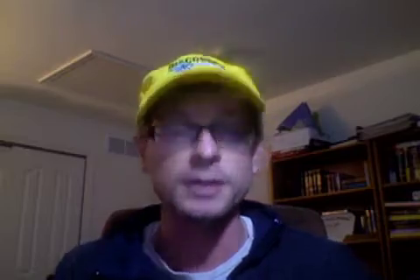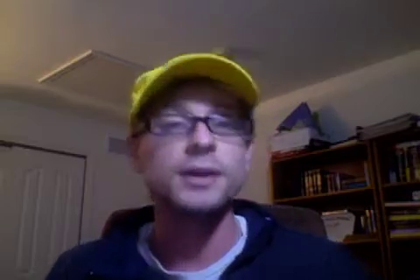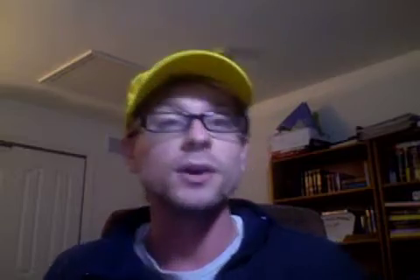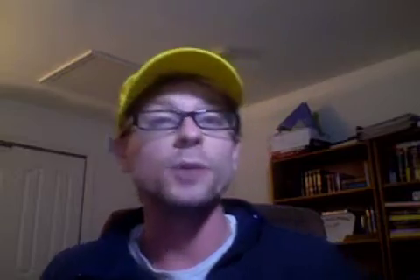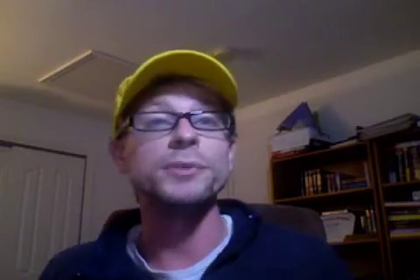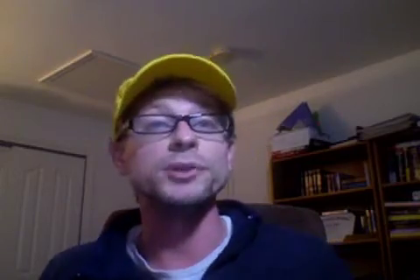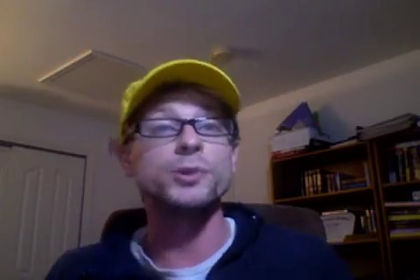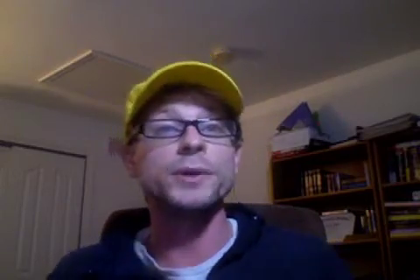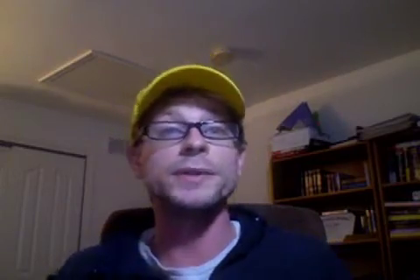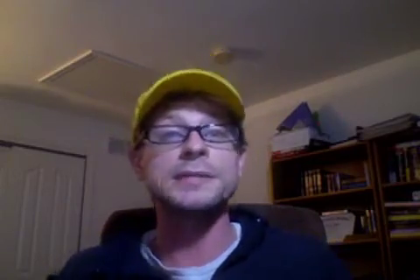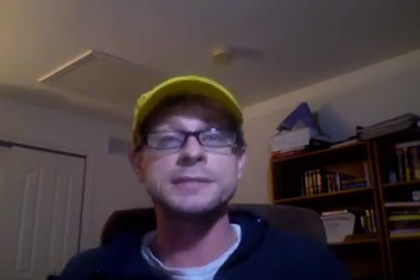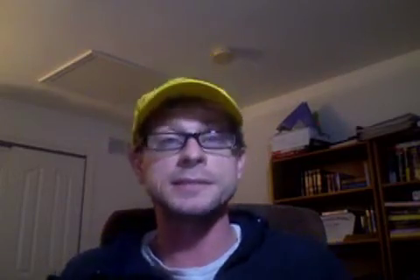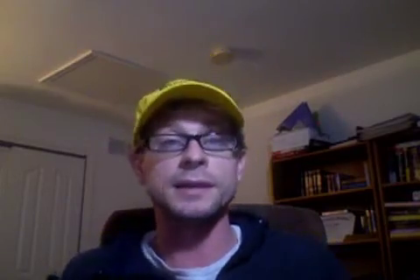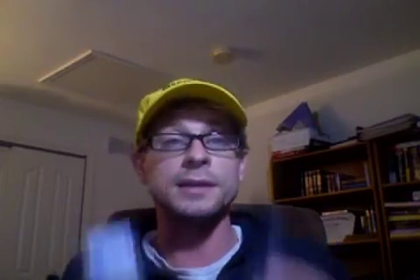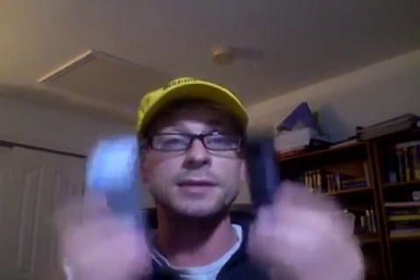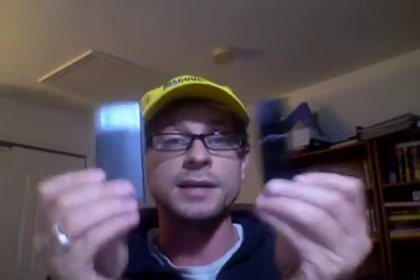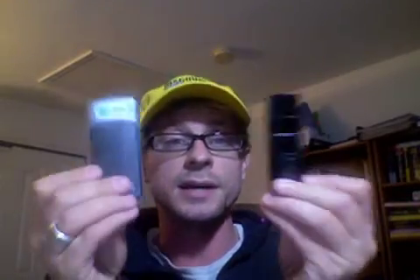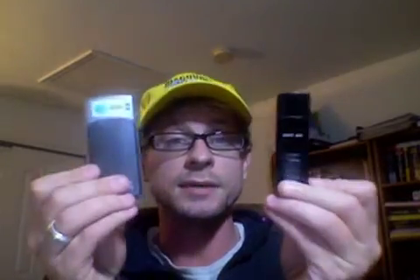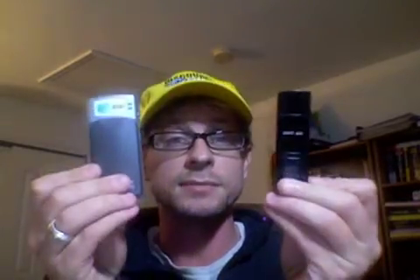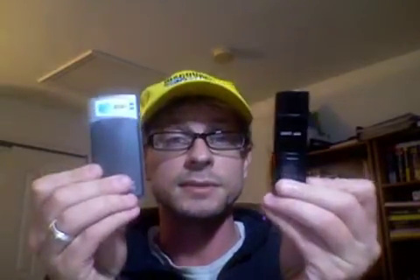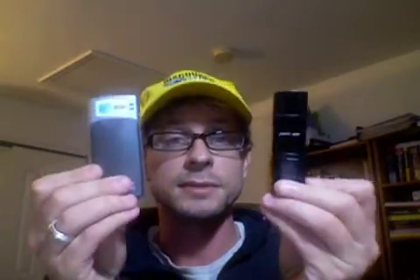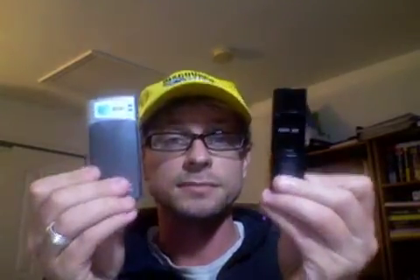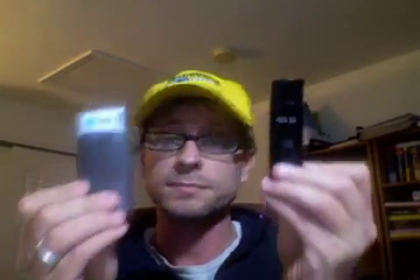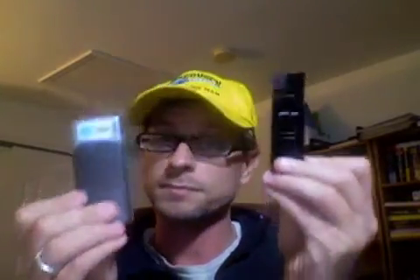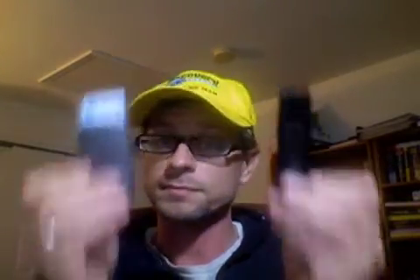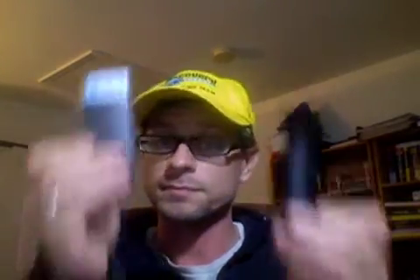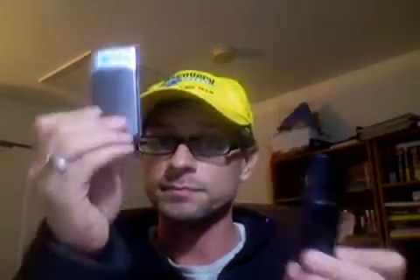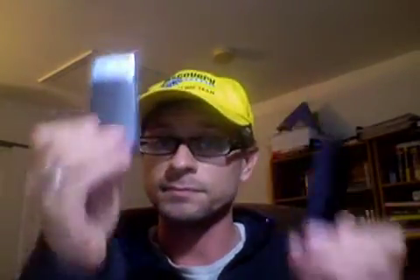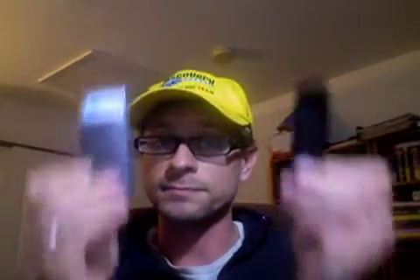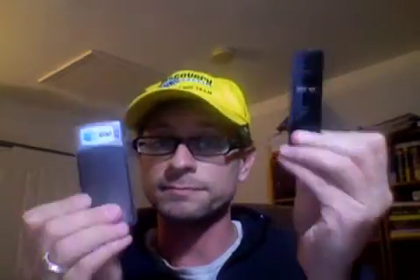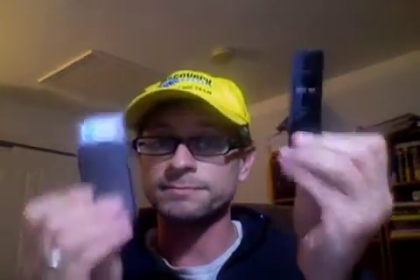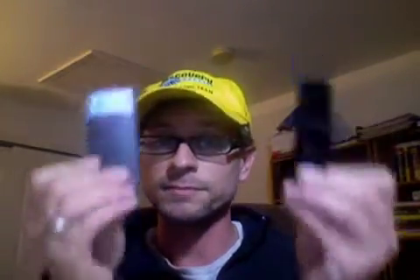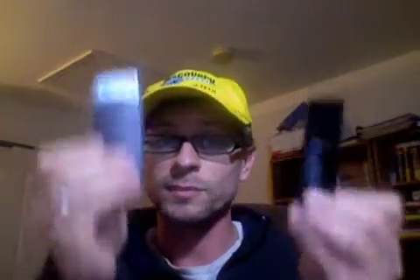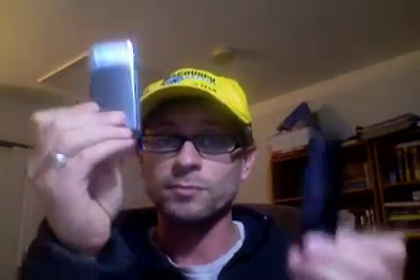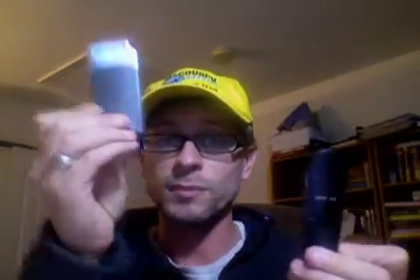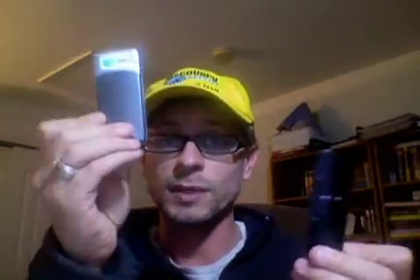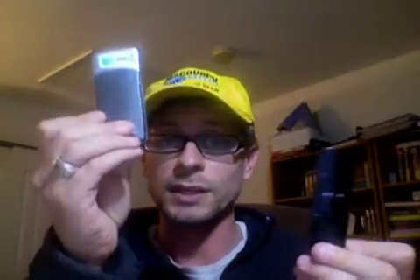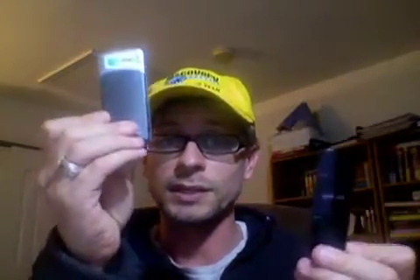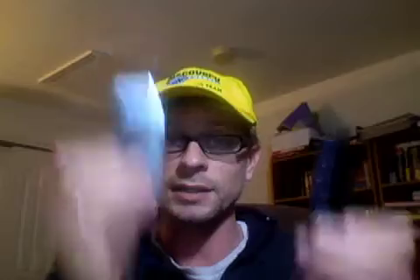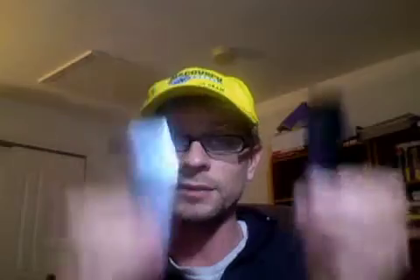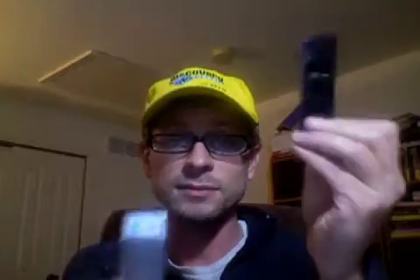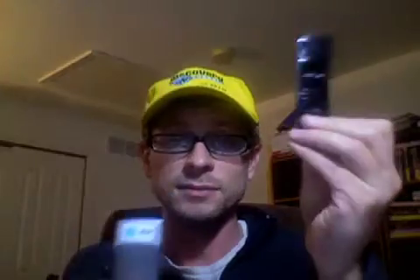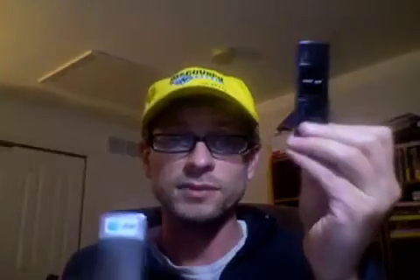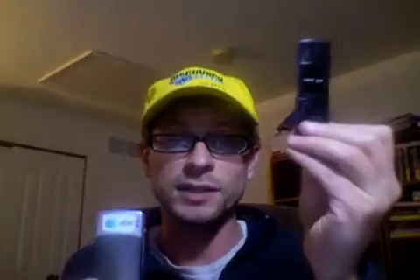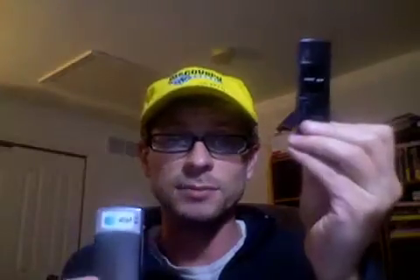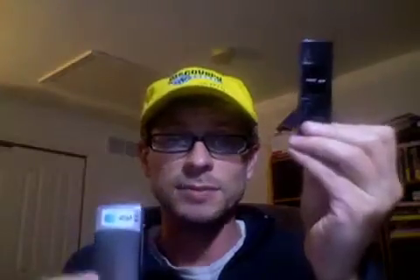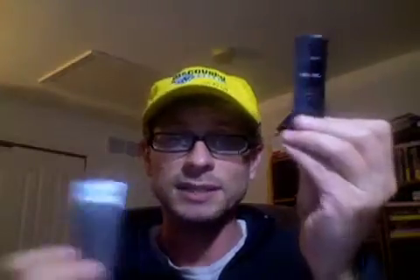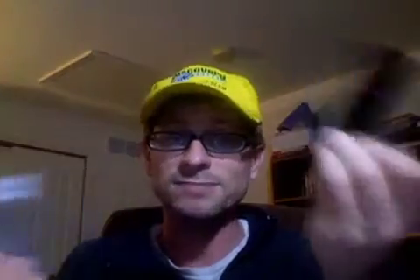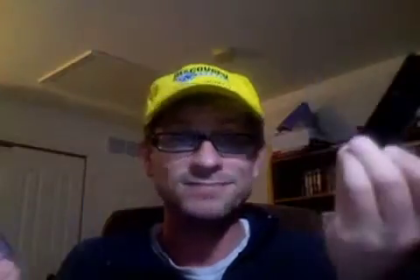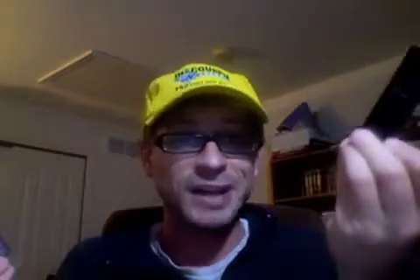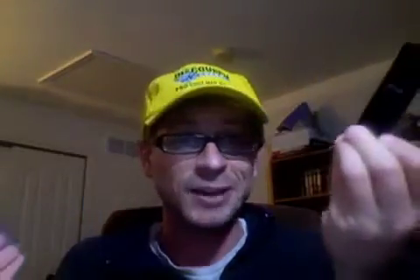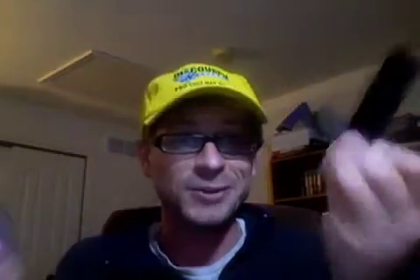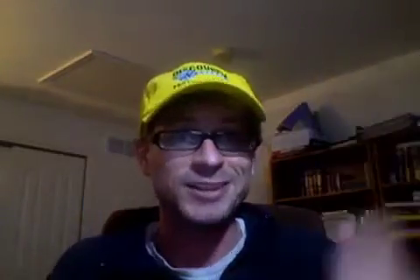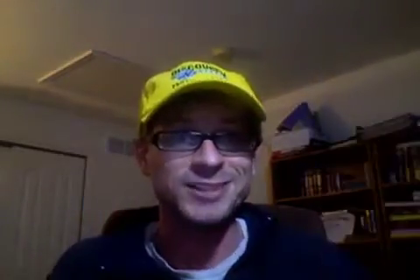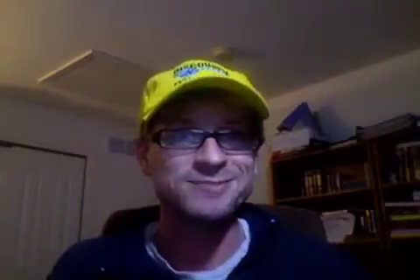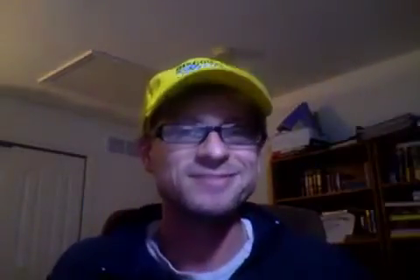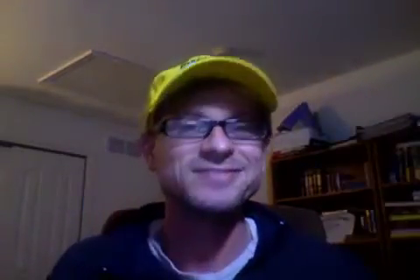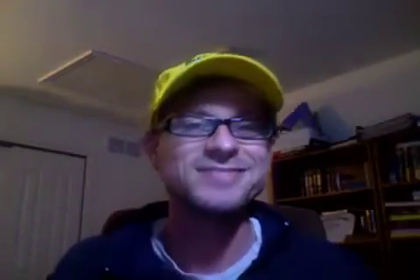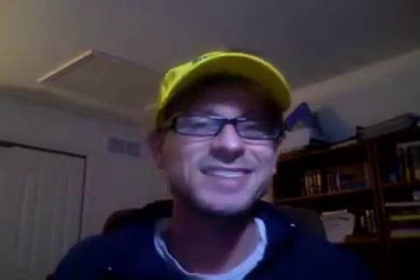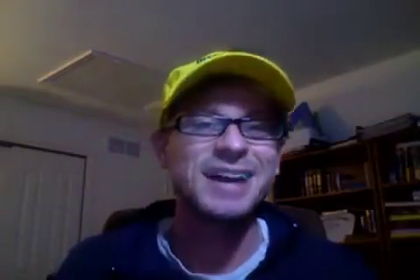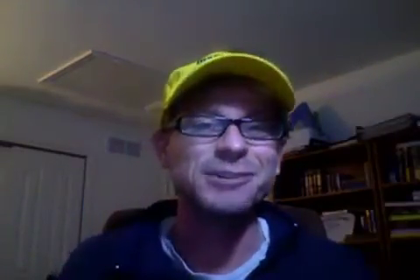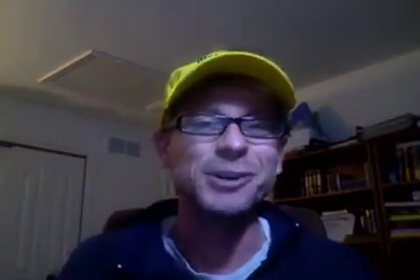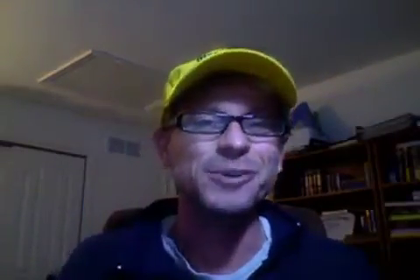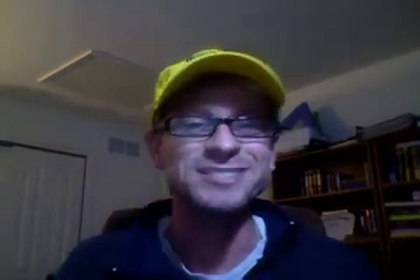Hope you enjoyed this — clunky versus skinny mini. Have a good one.